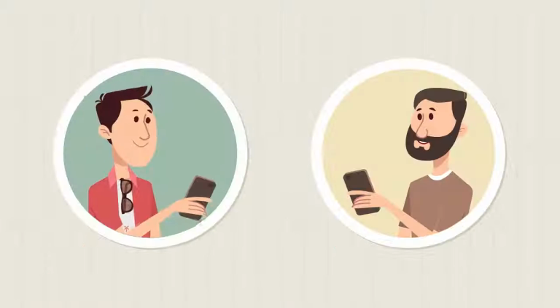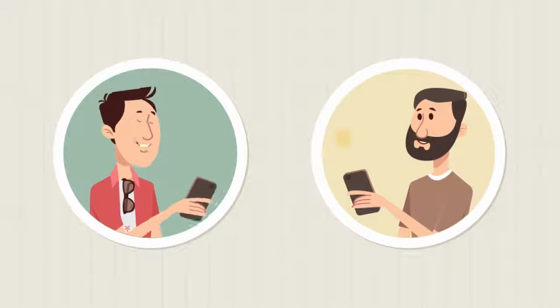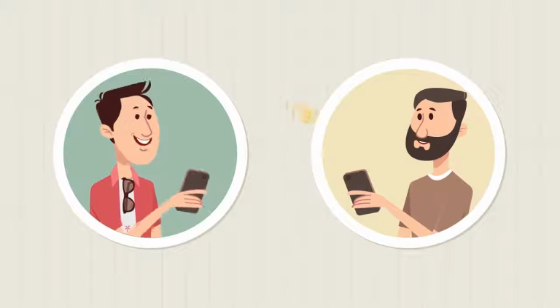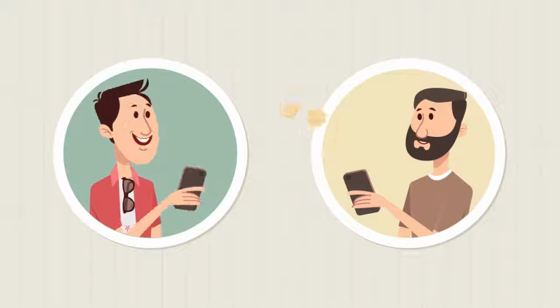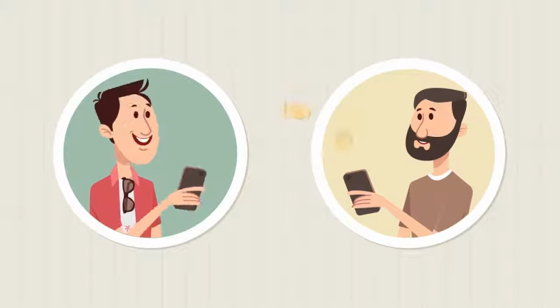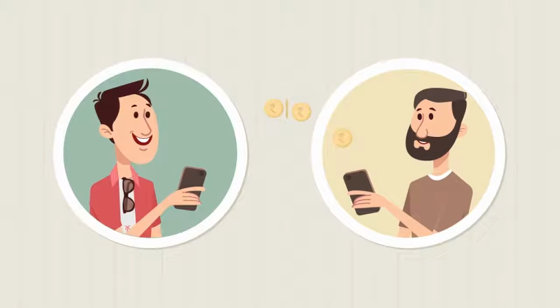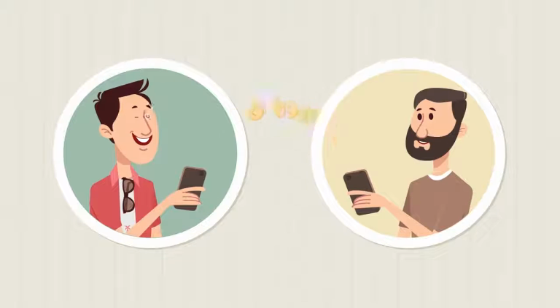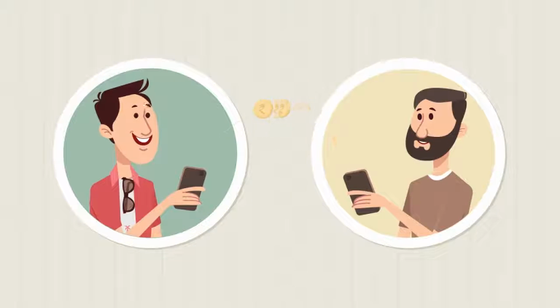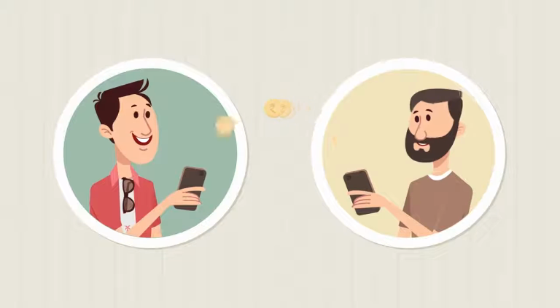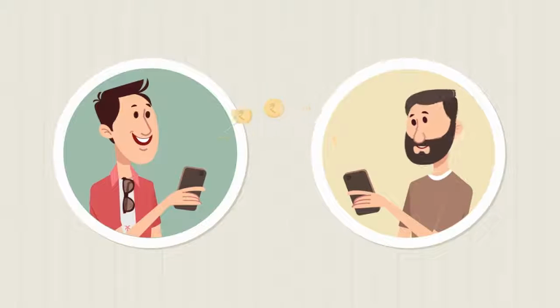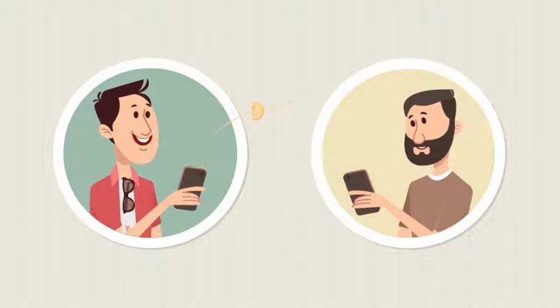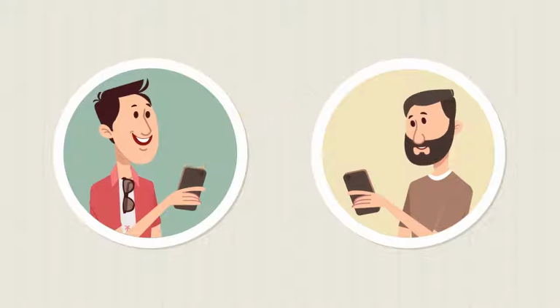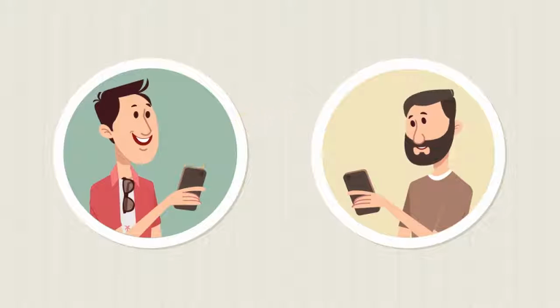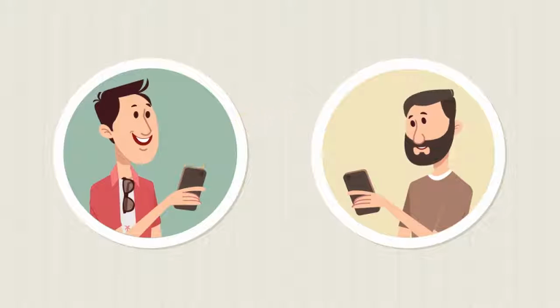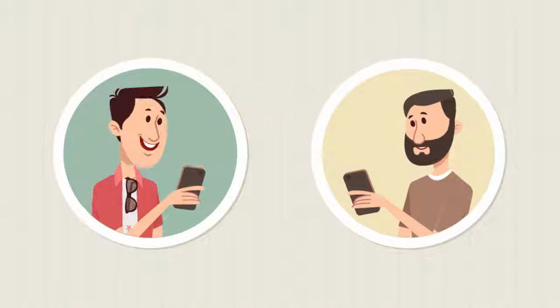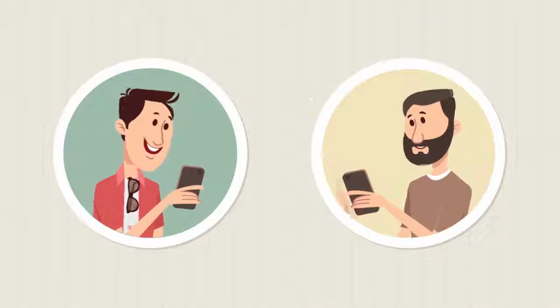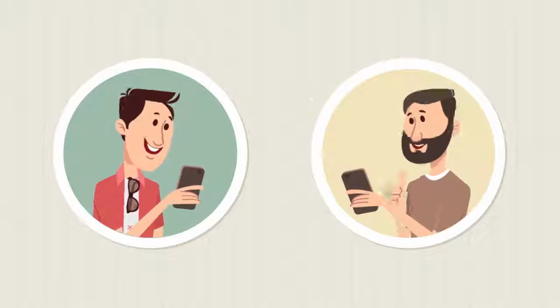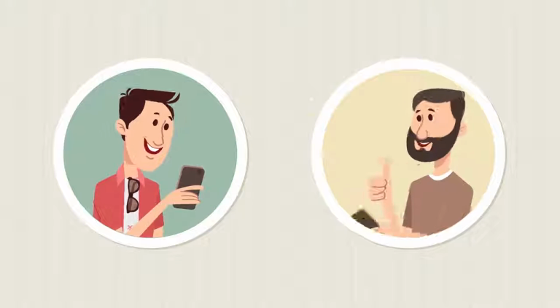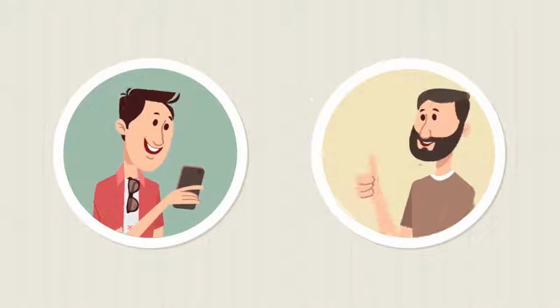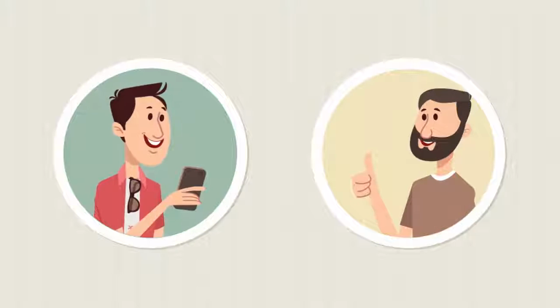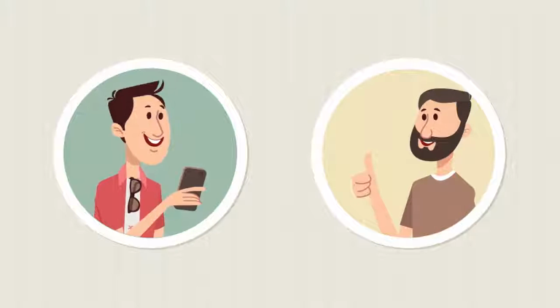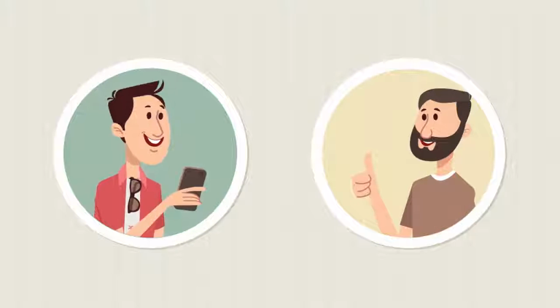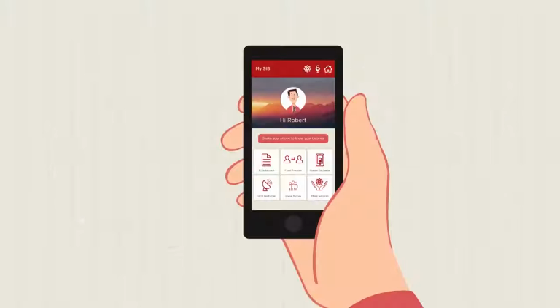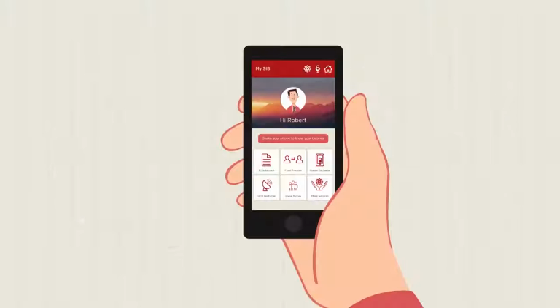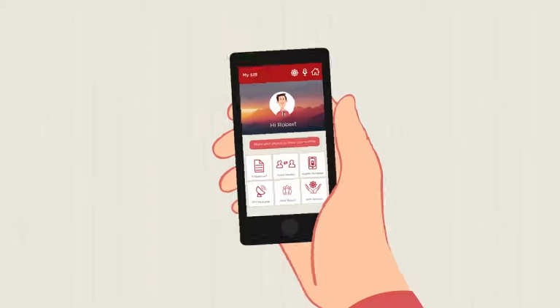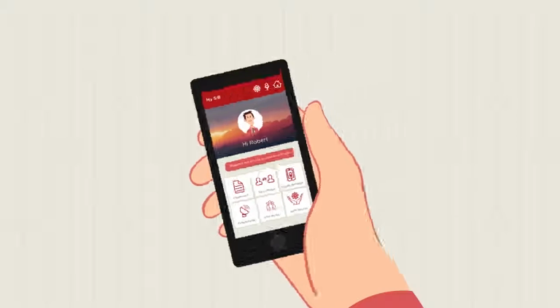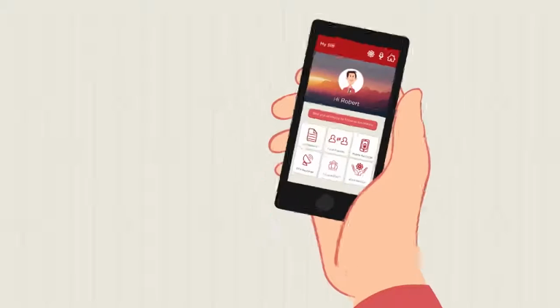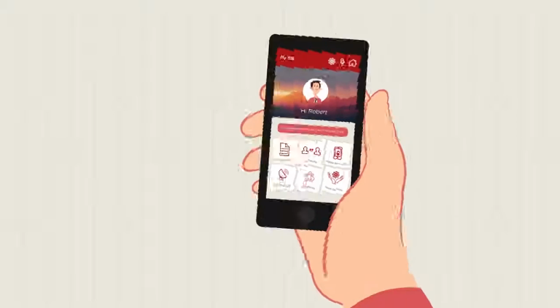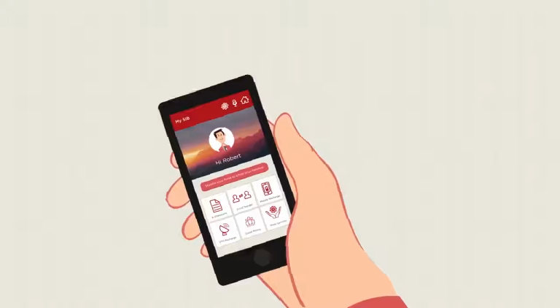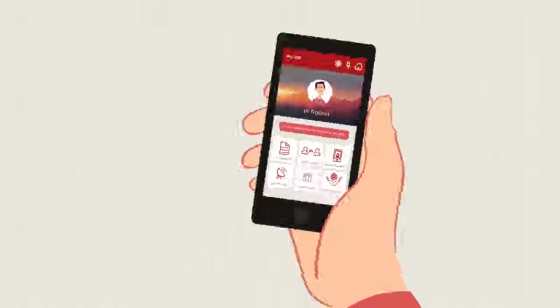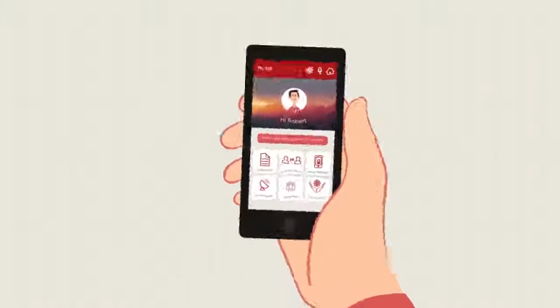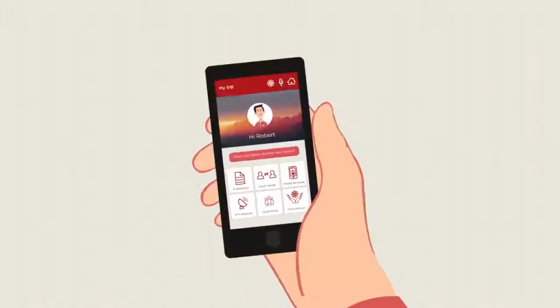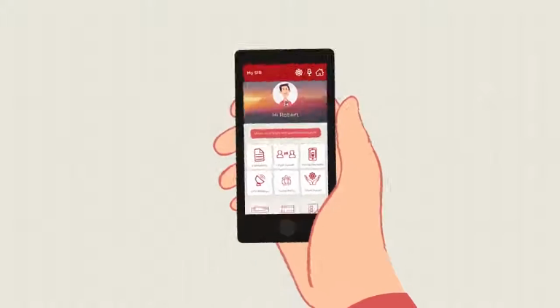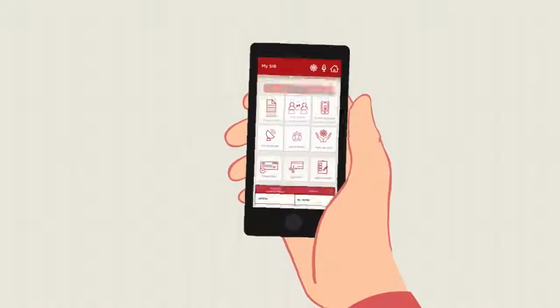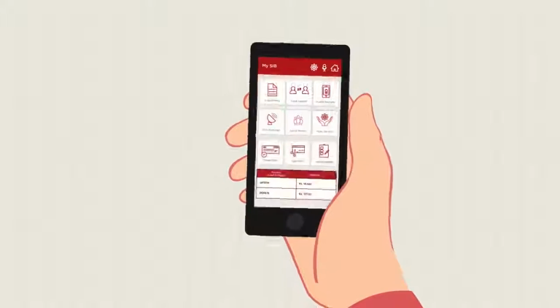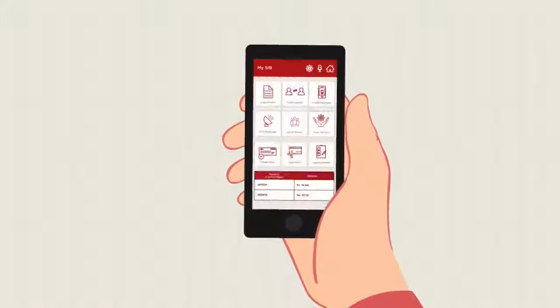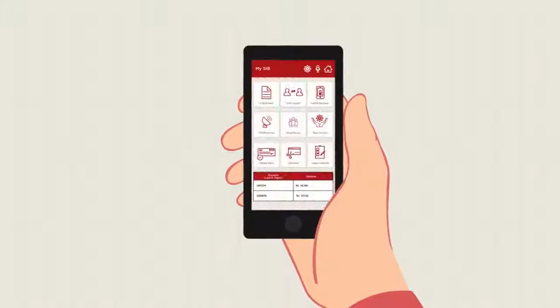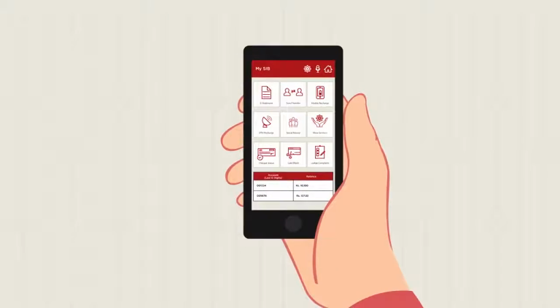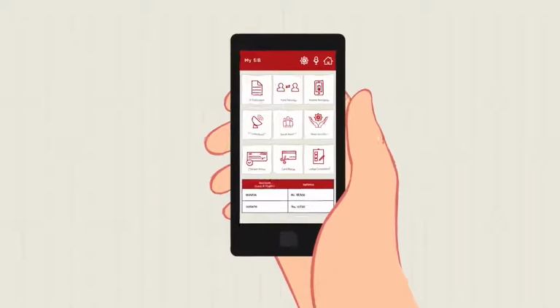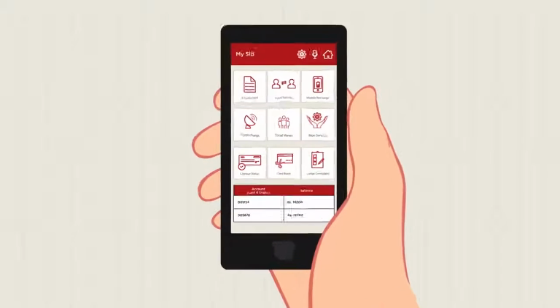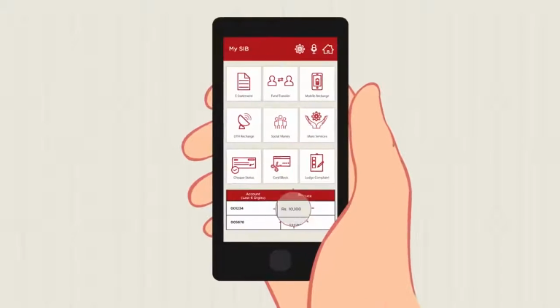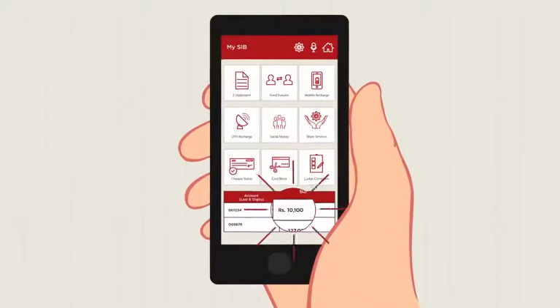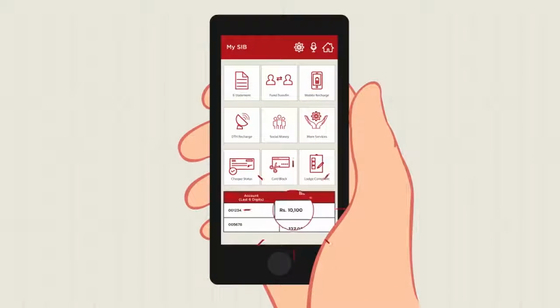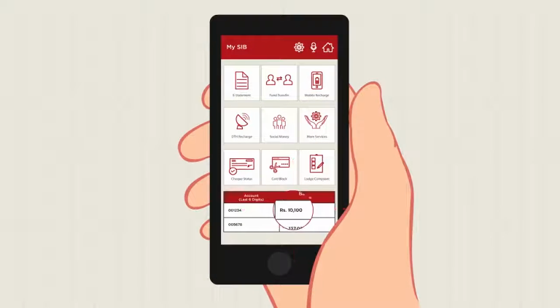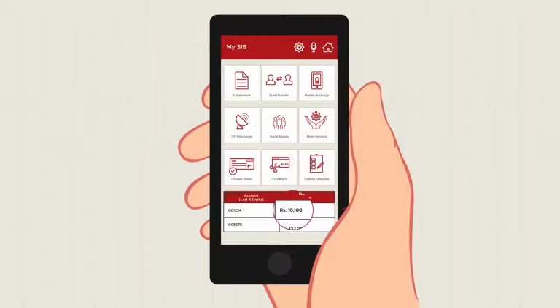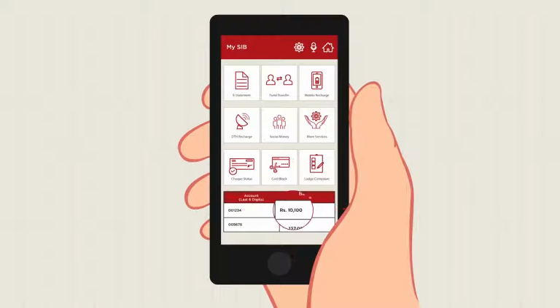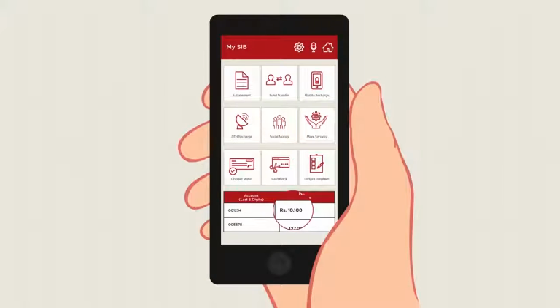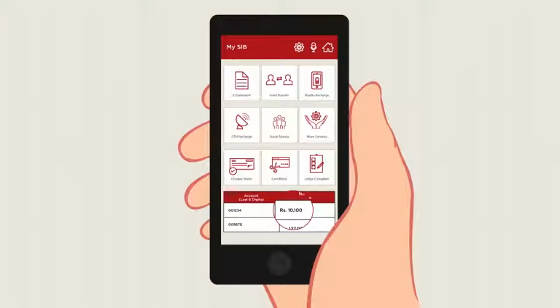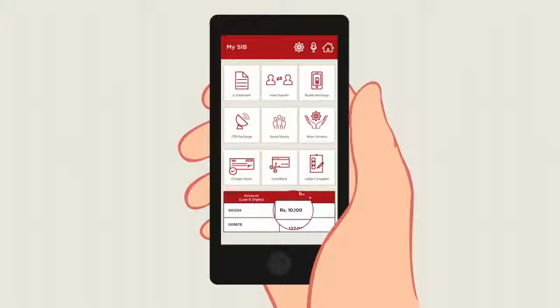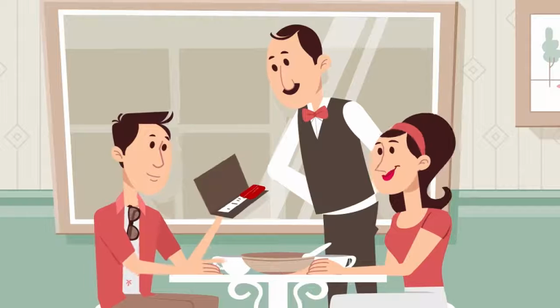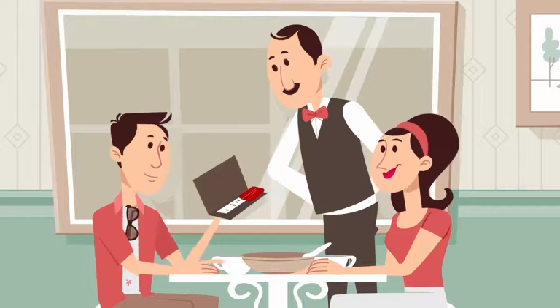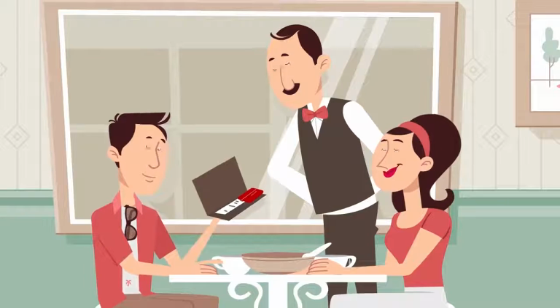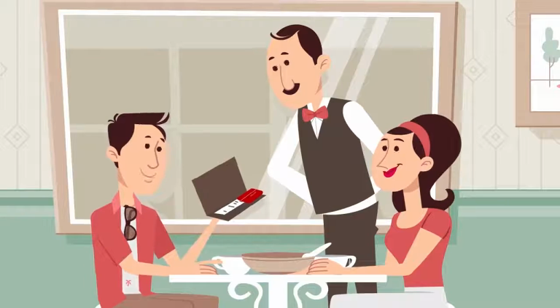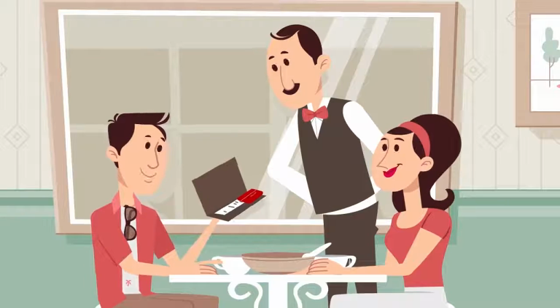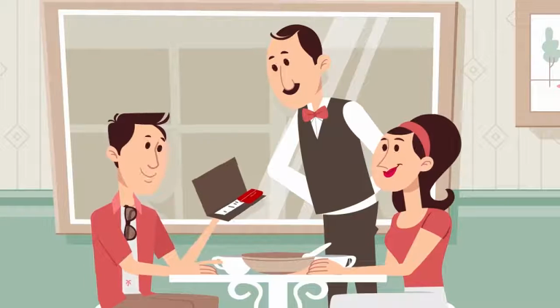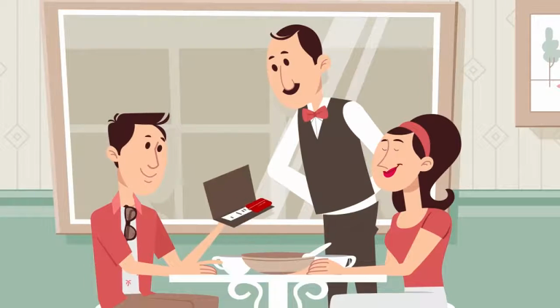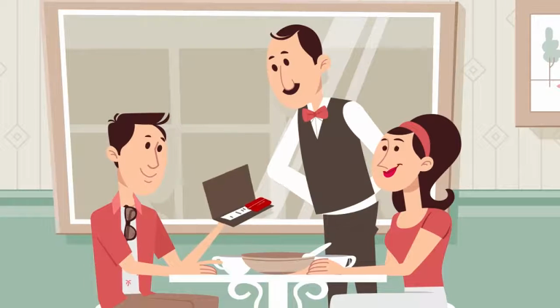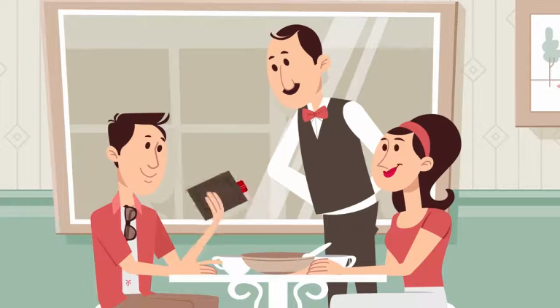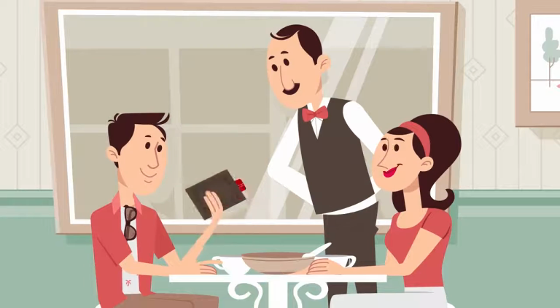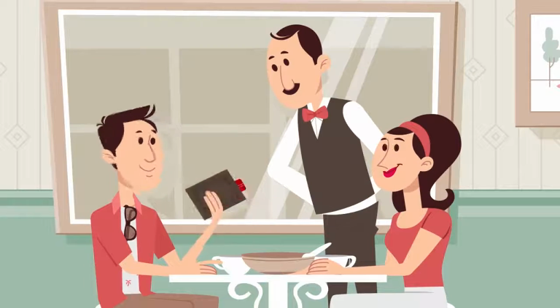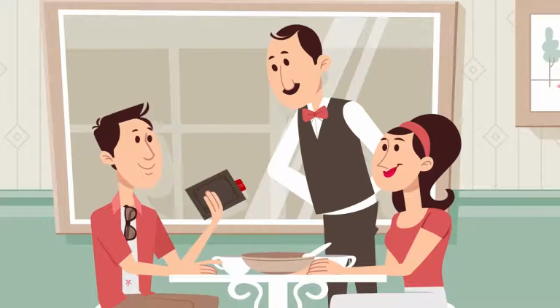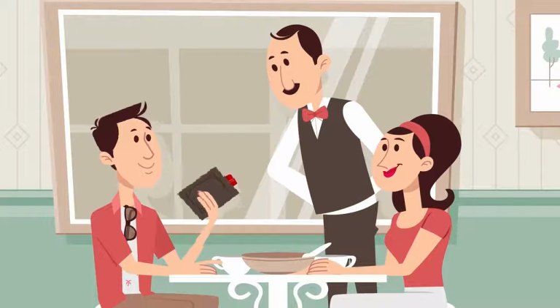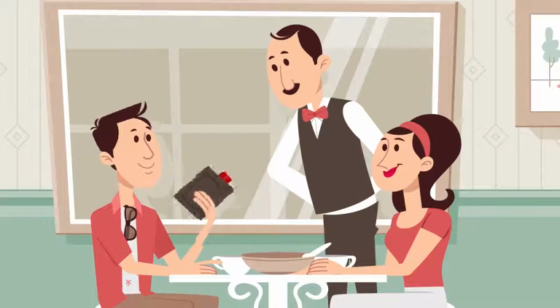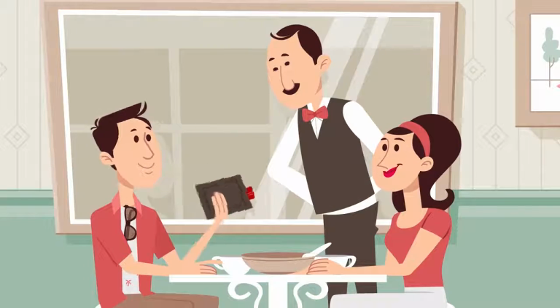Woohoo! He has got the money. He just shakes his phone to know the balance — as simple as that.